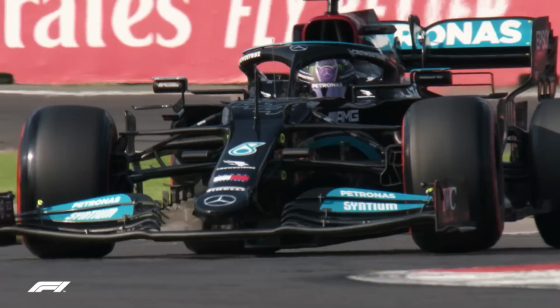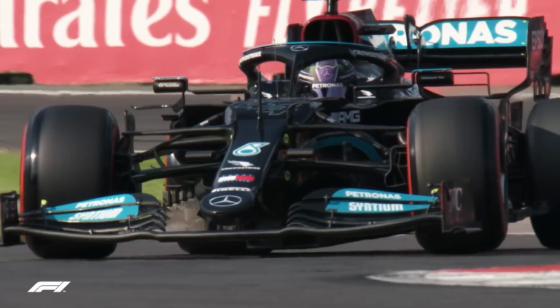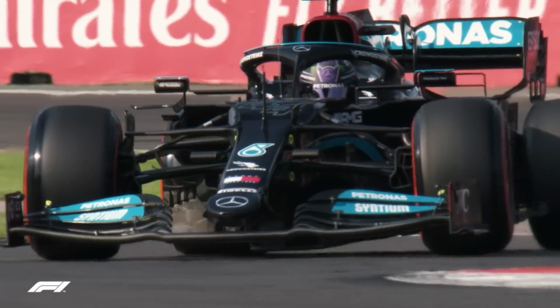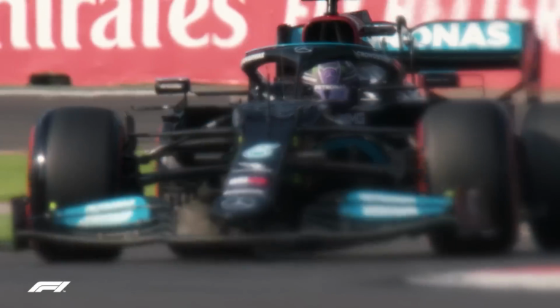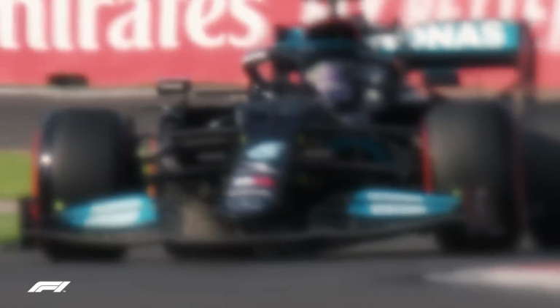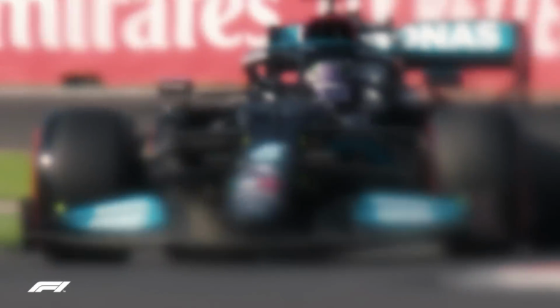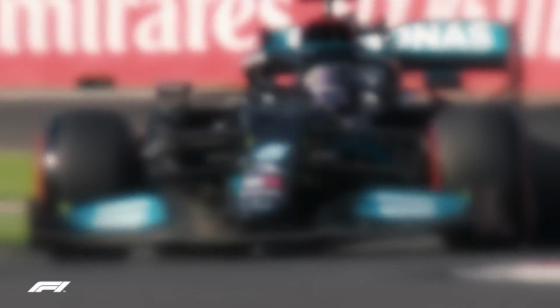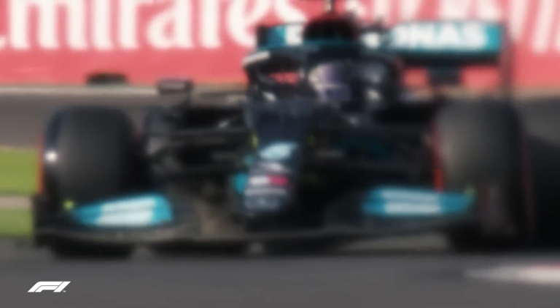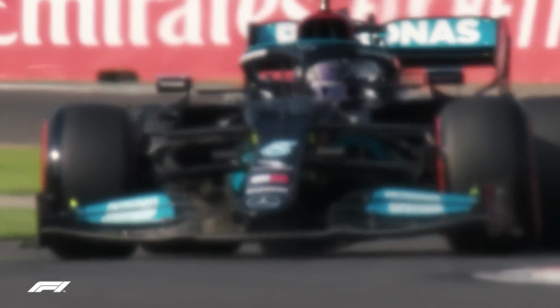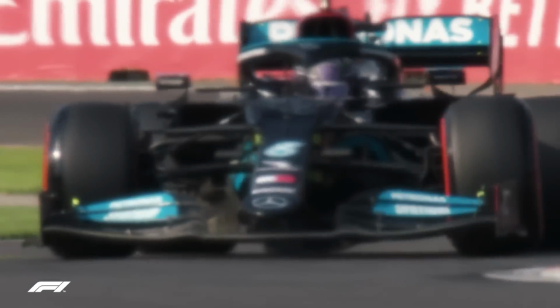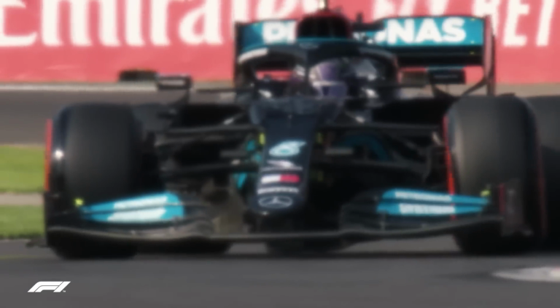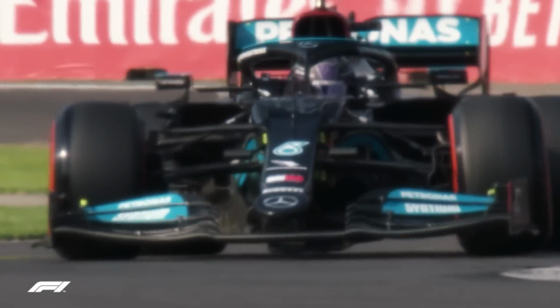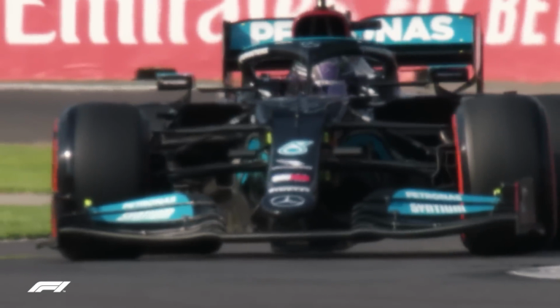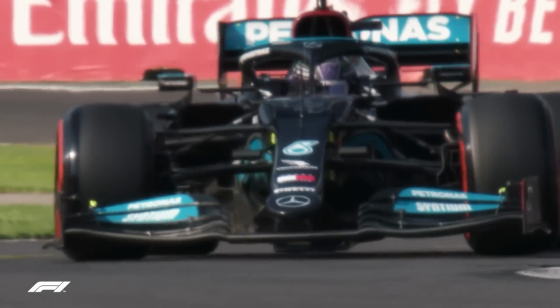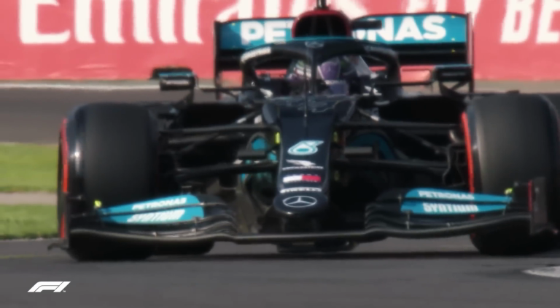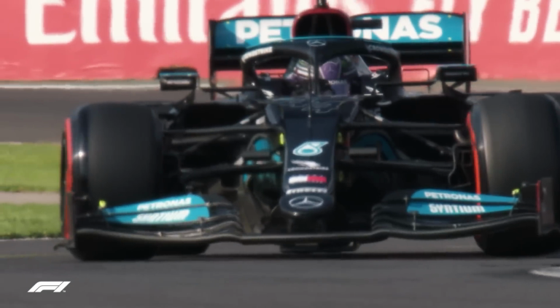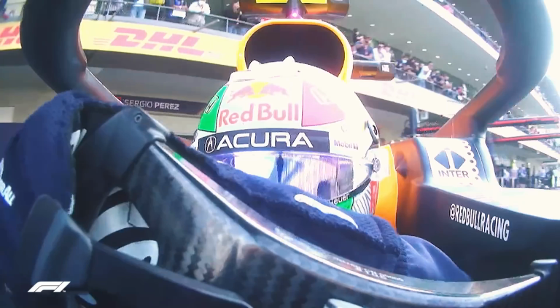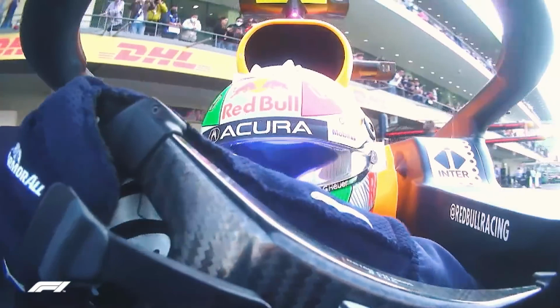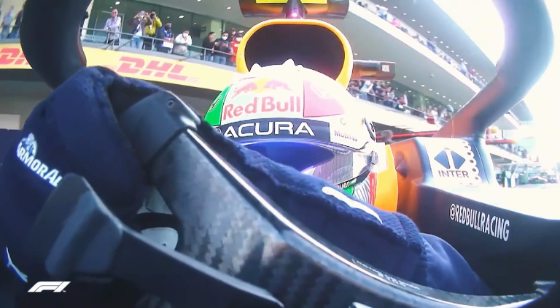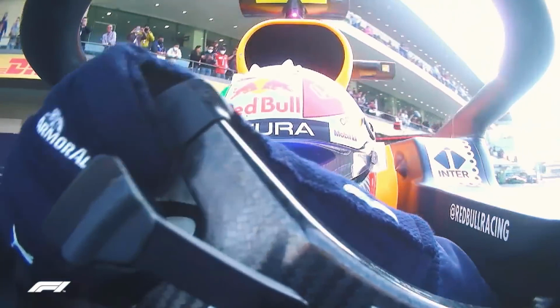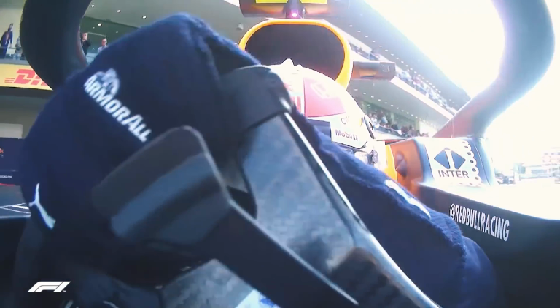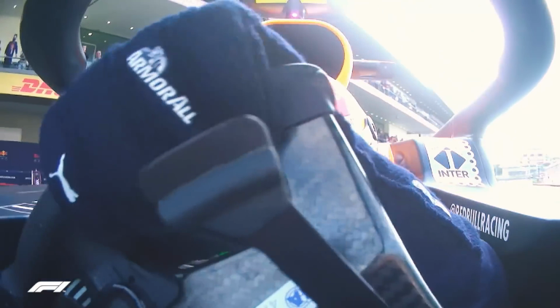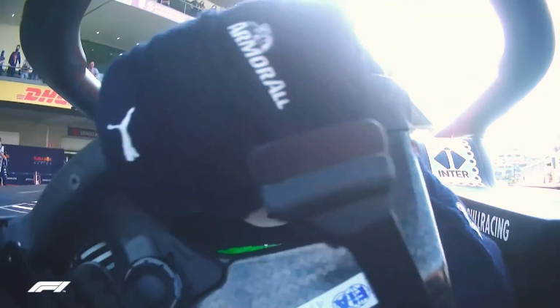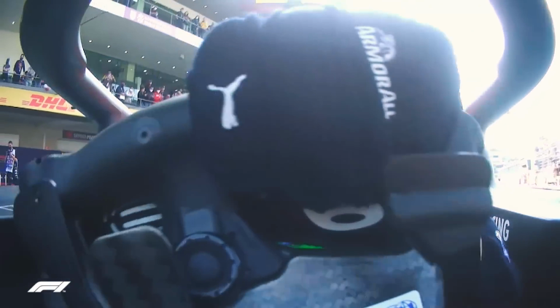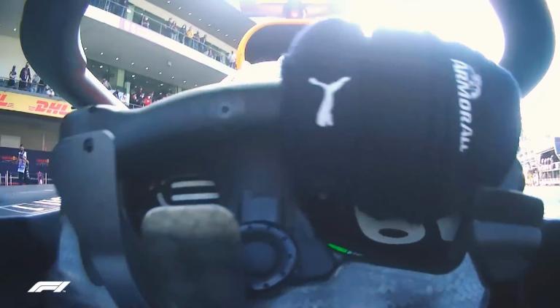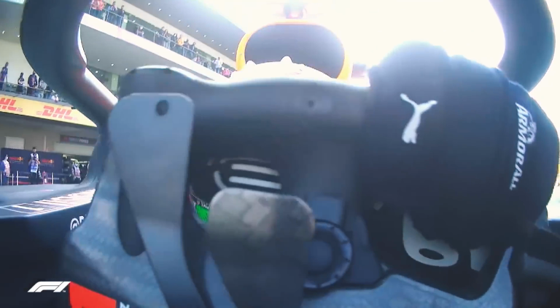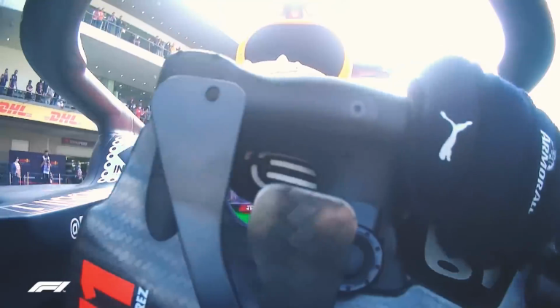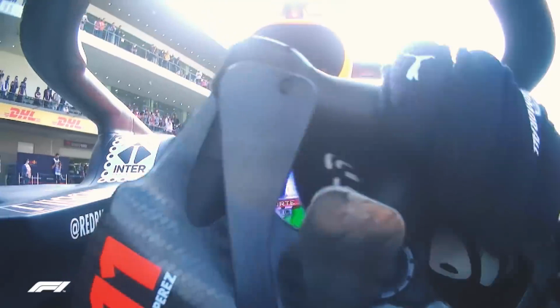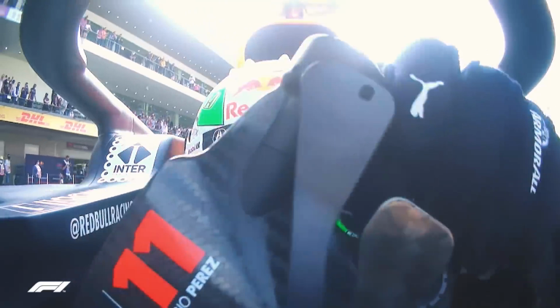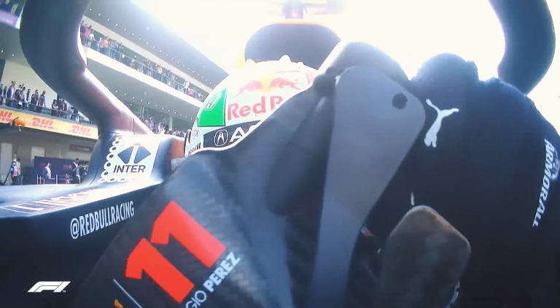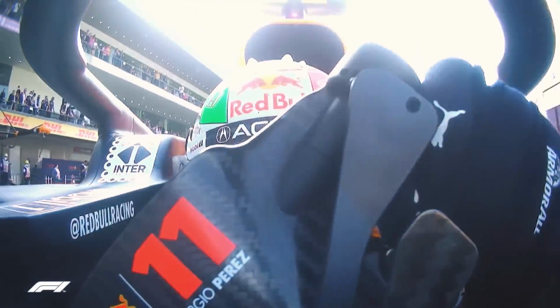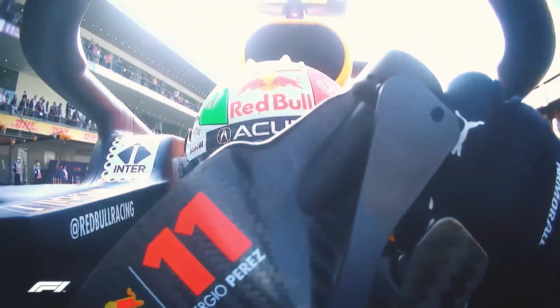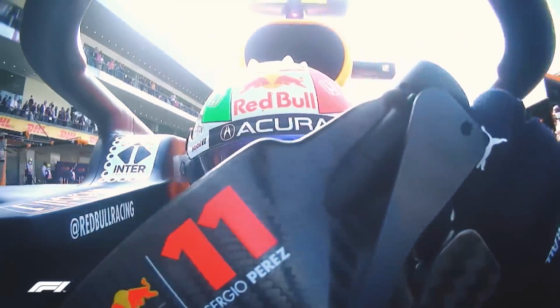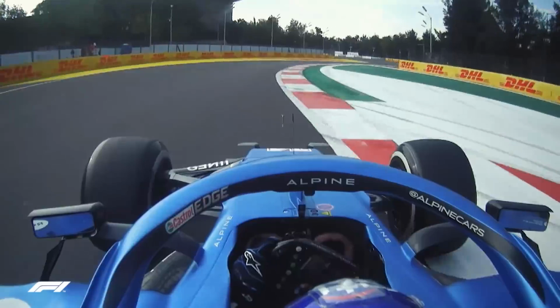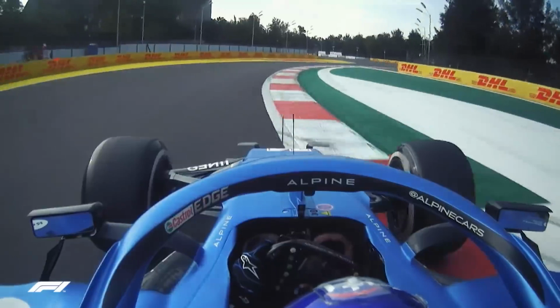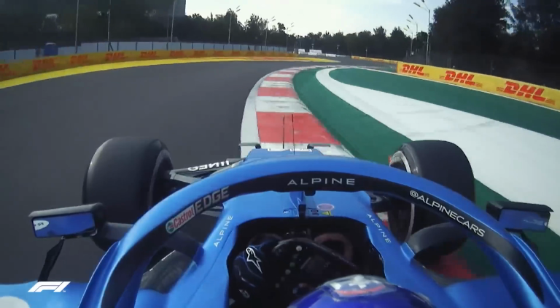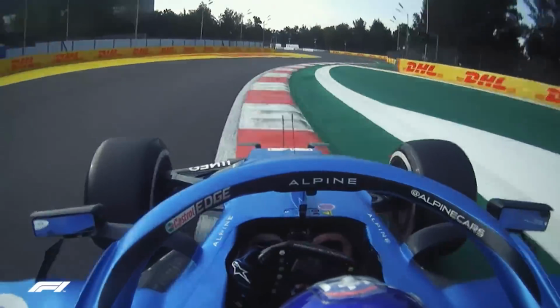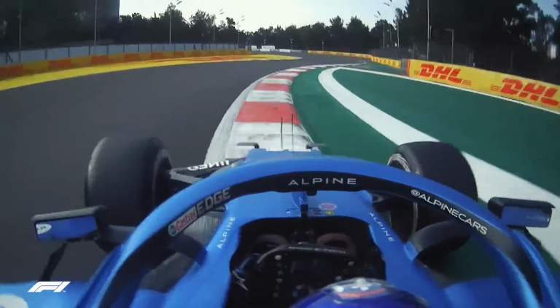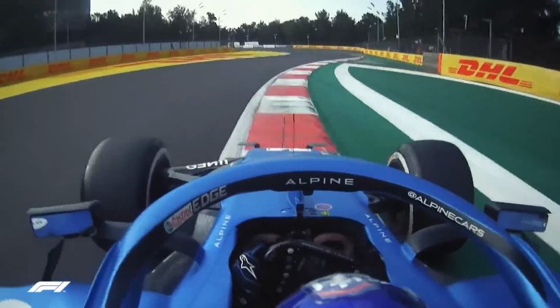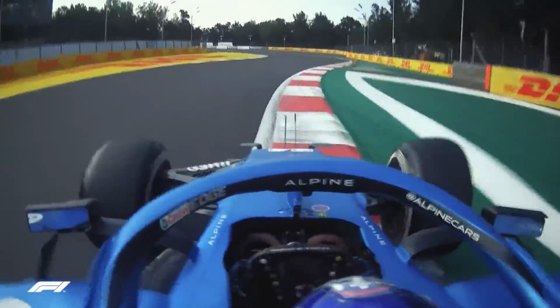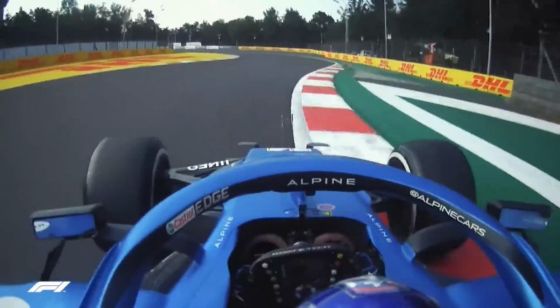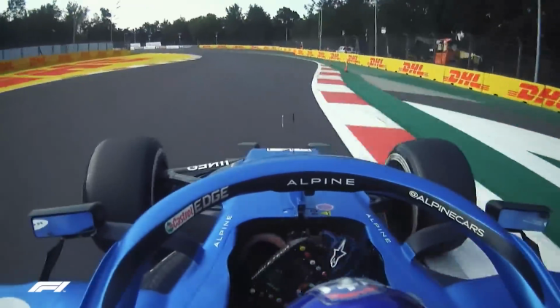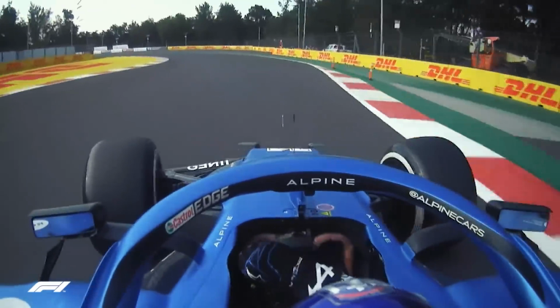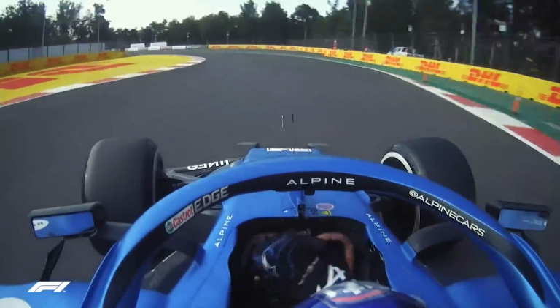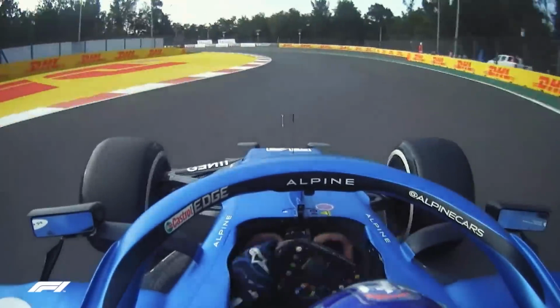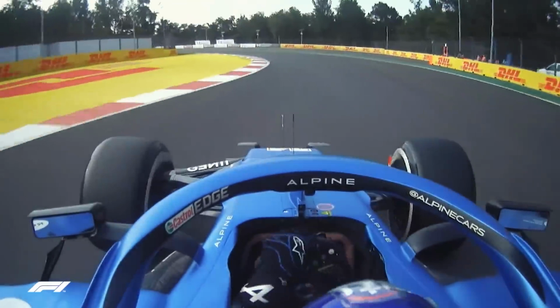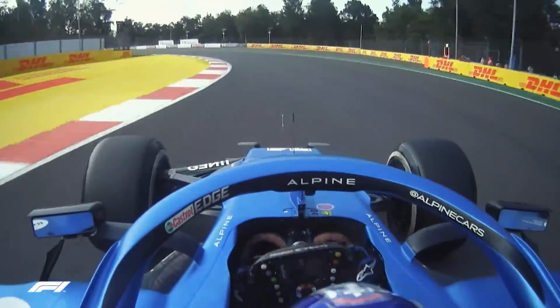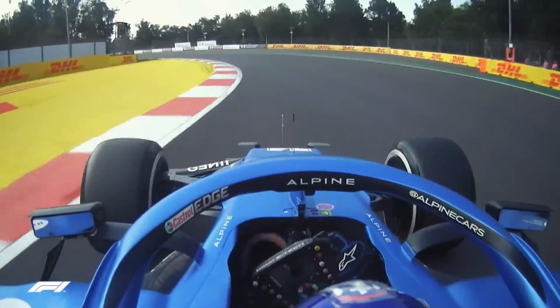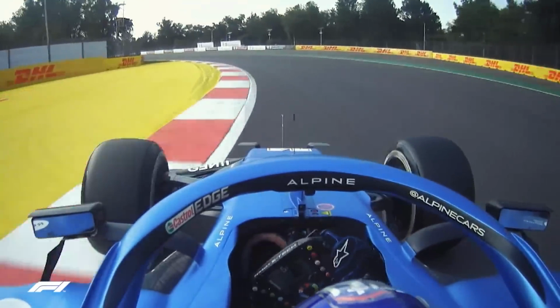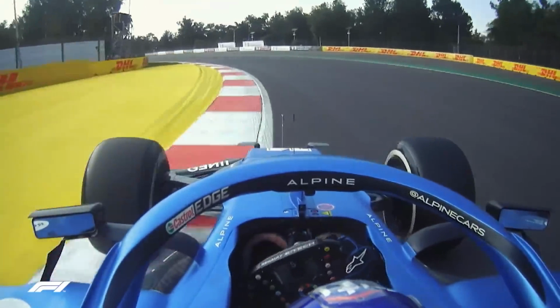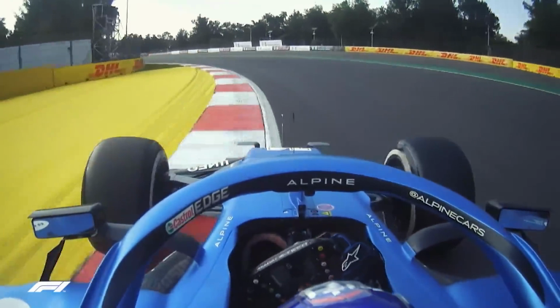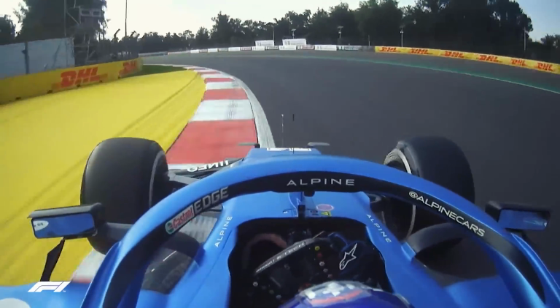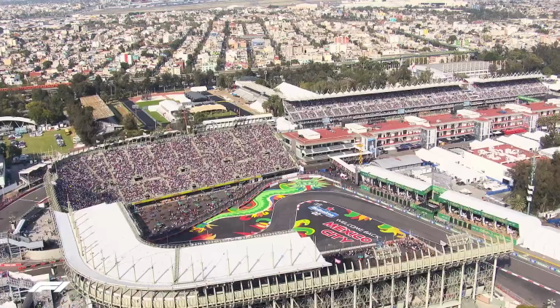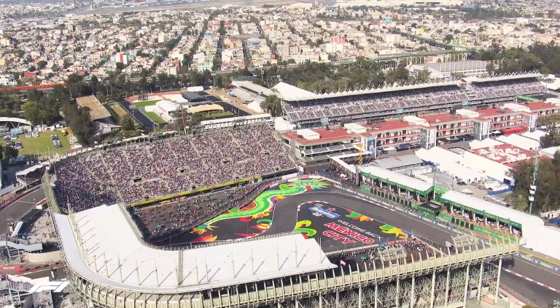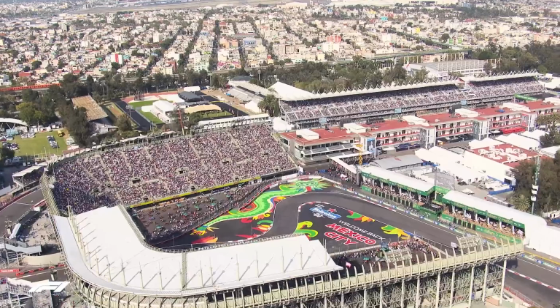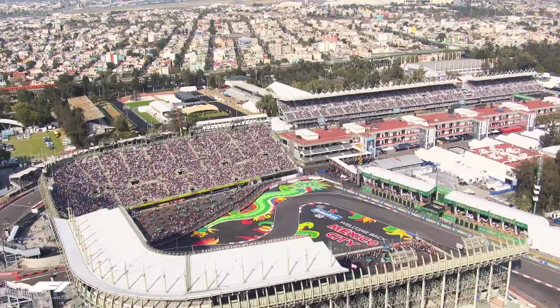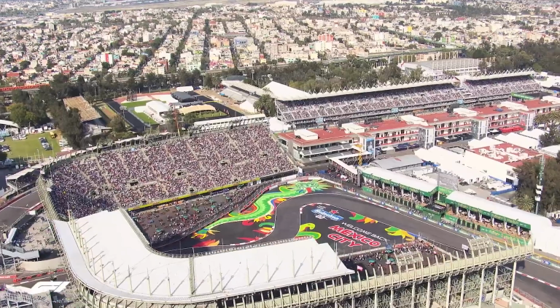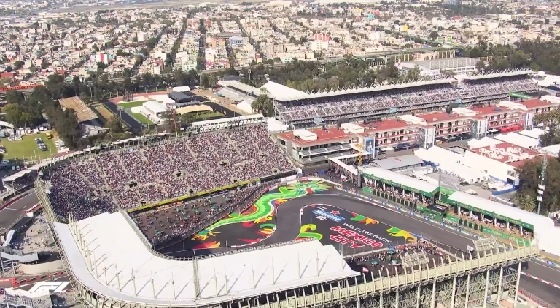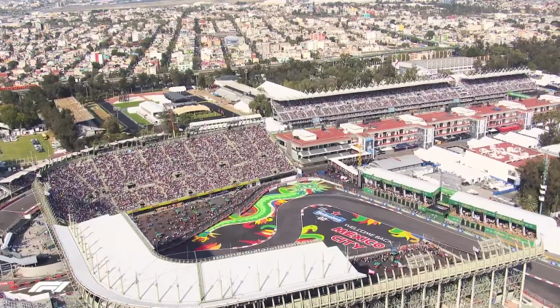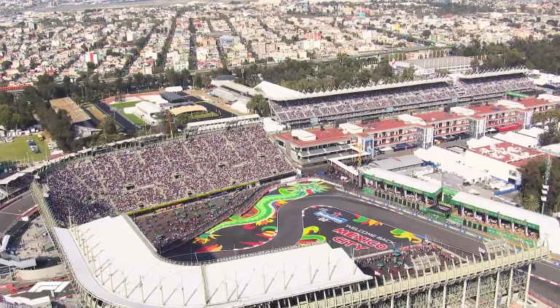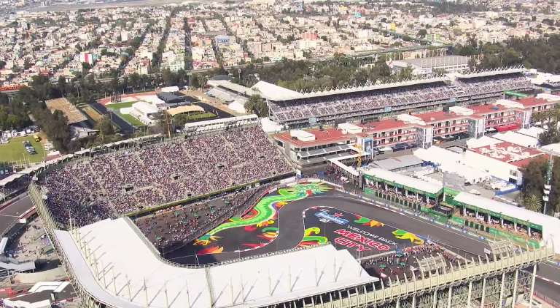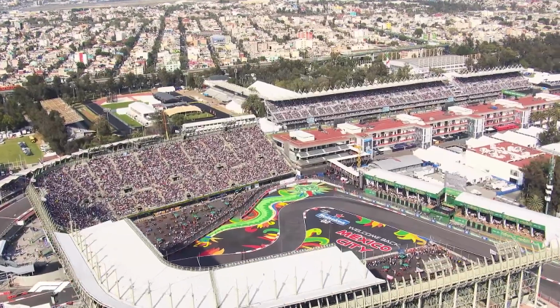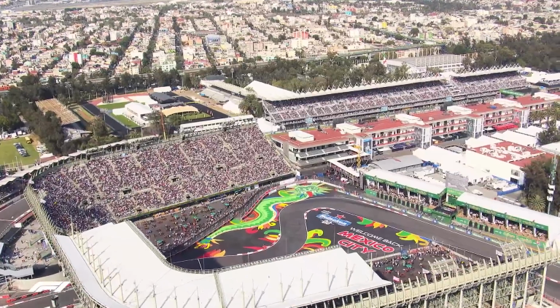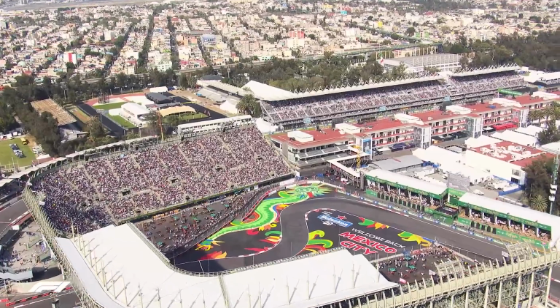Second practice in Mexico City, and with the dust subsiding somewhat and the track rubbering in, times were tipped to tumble.